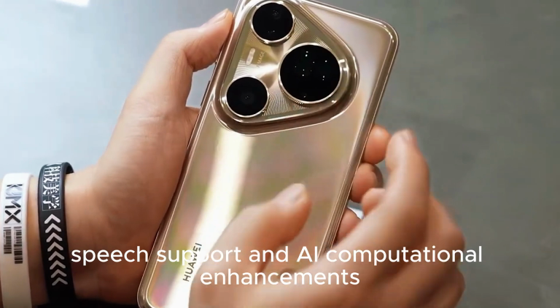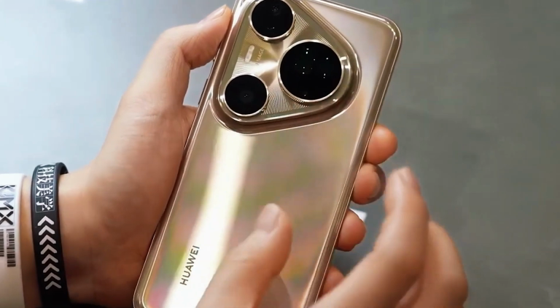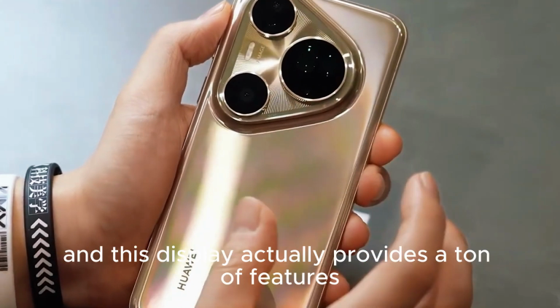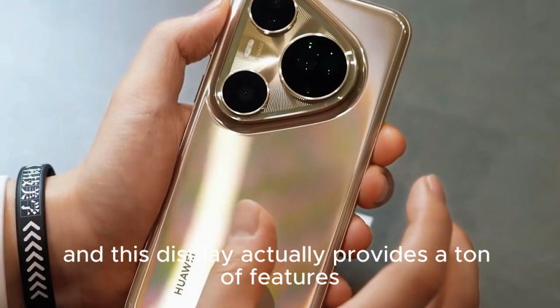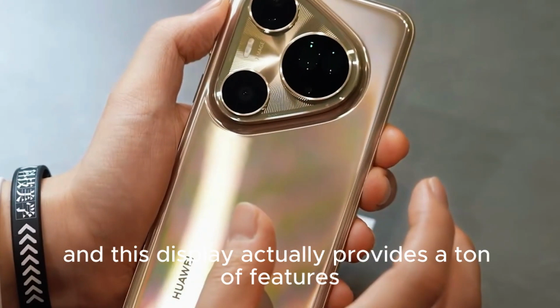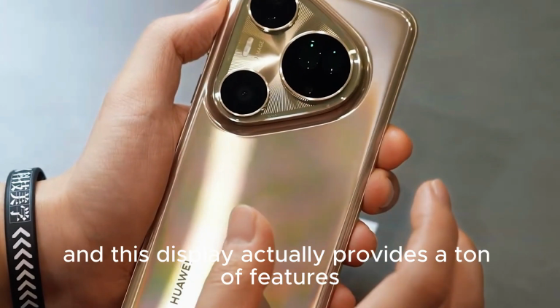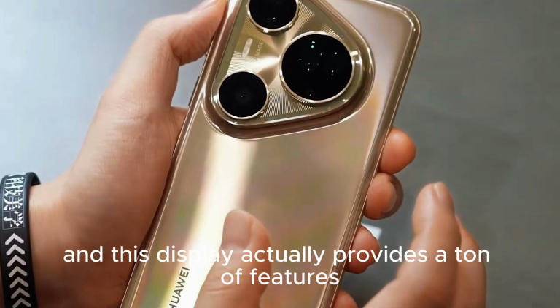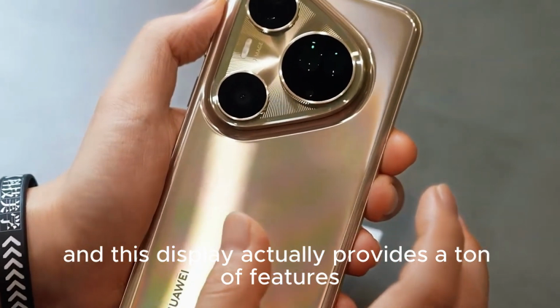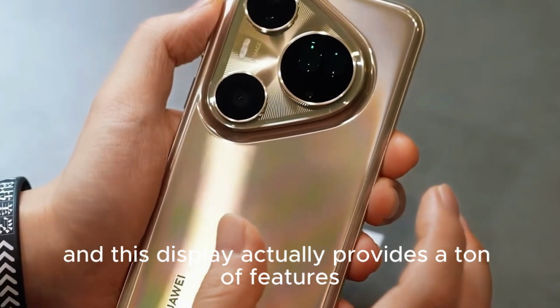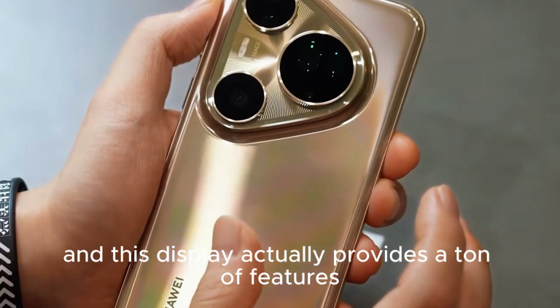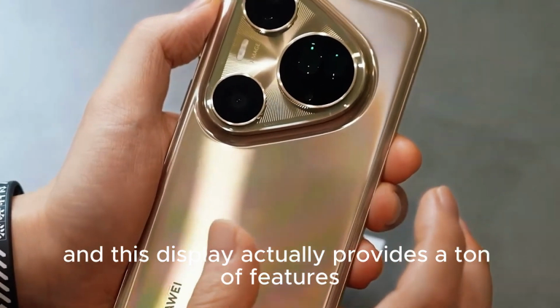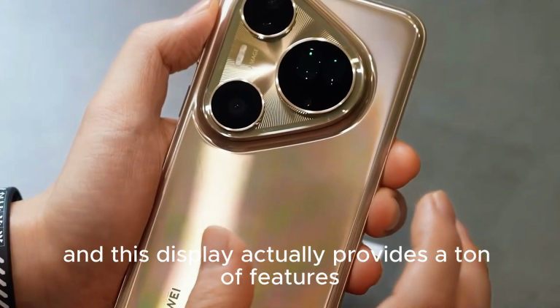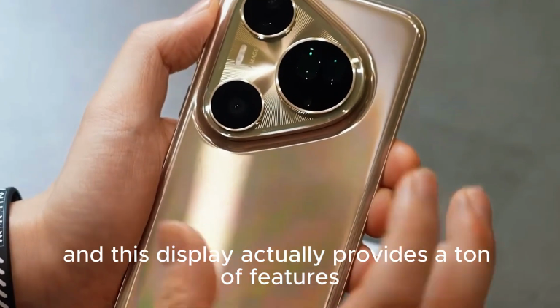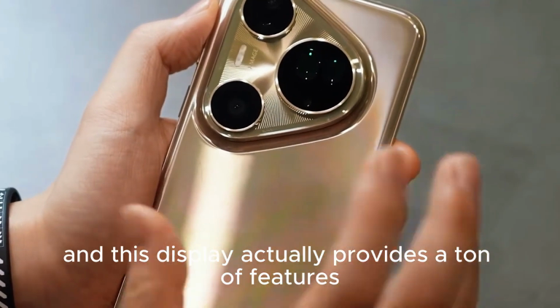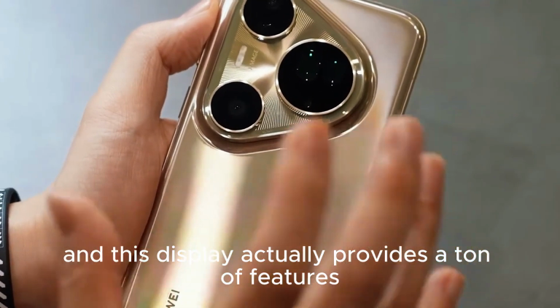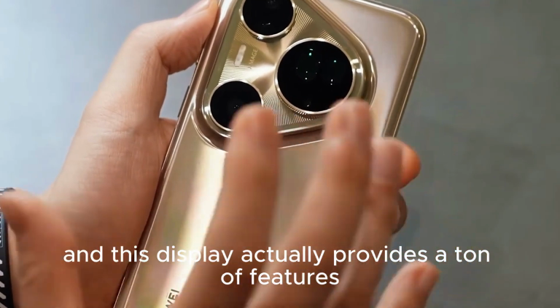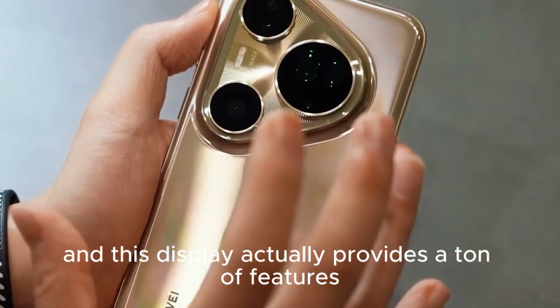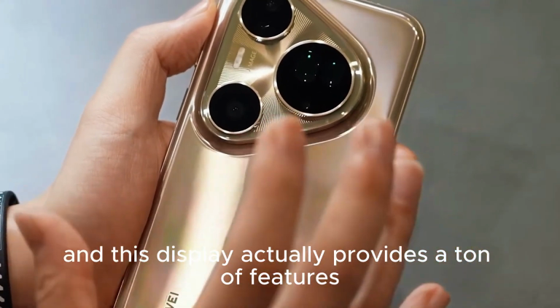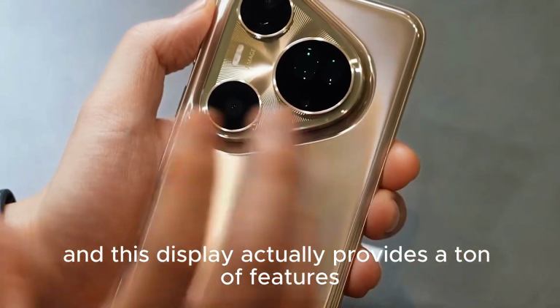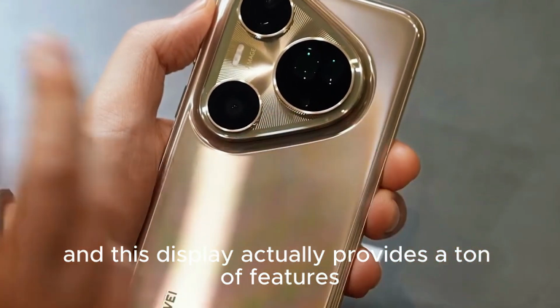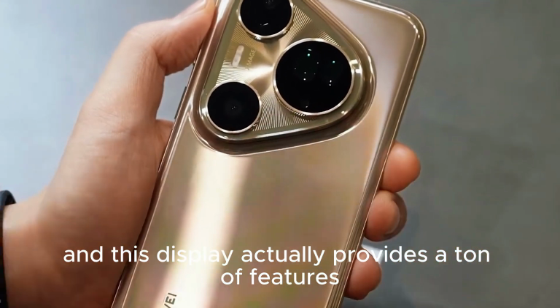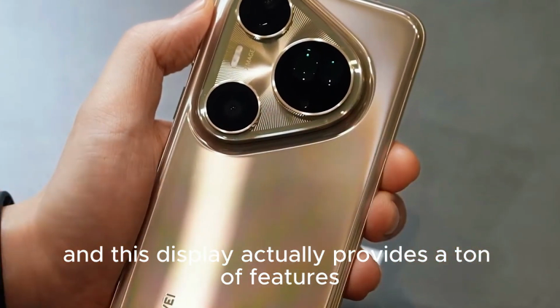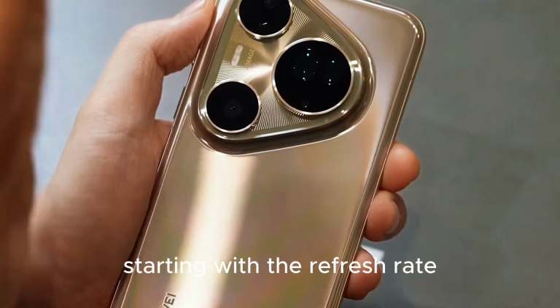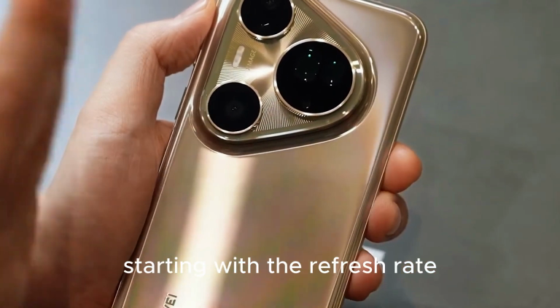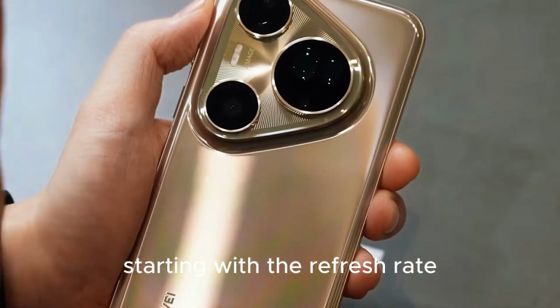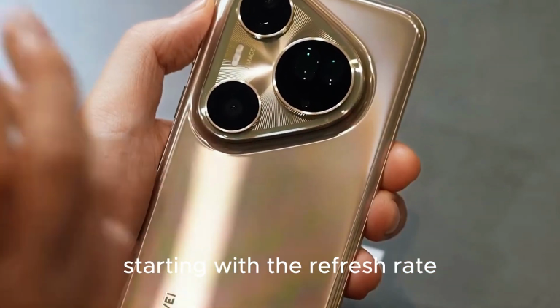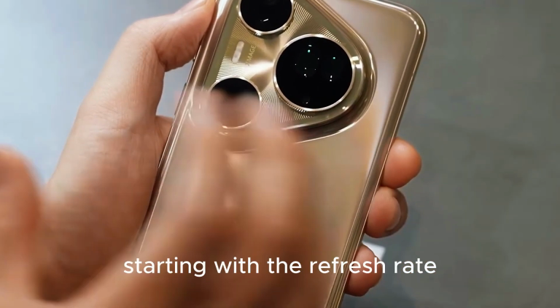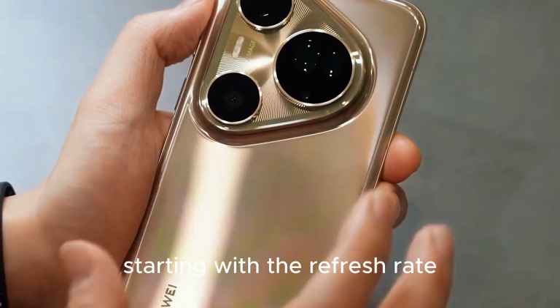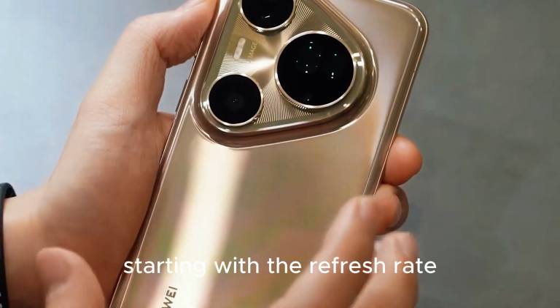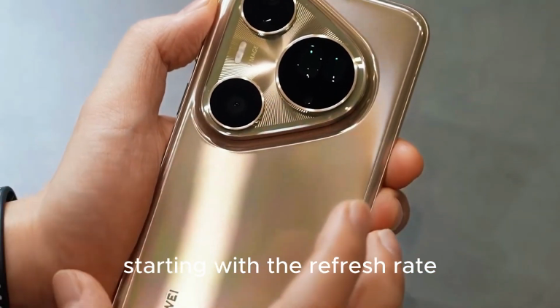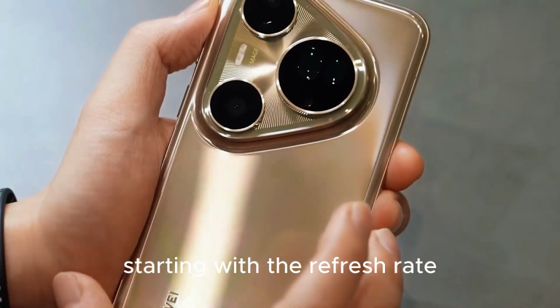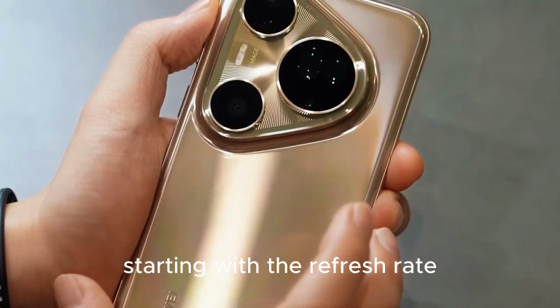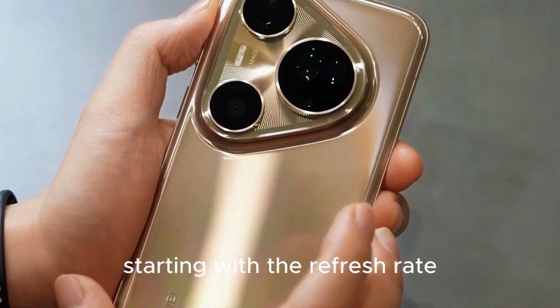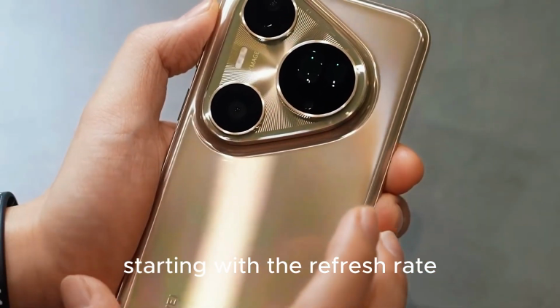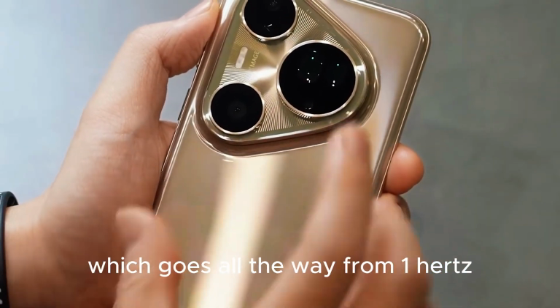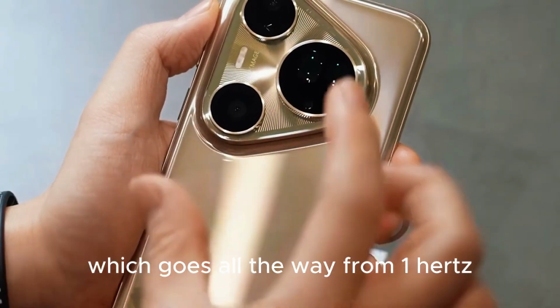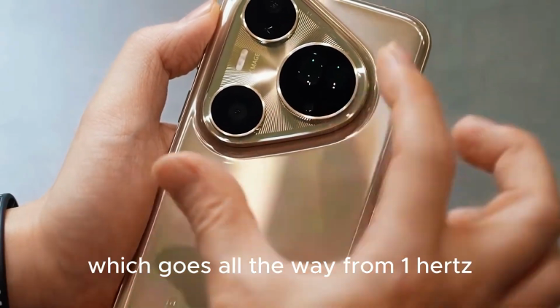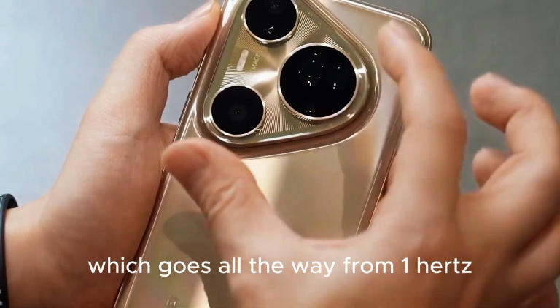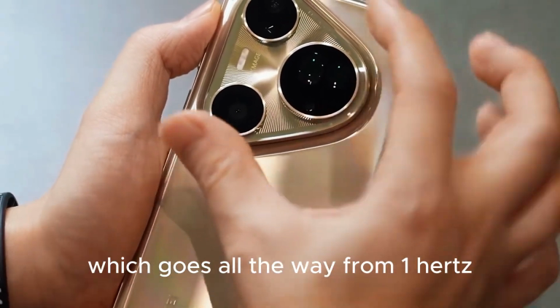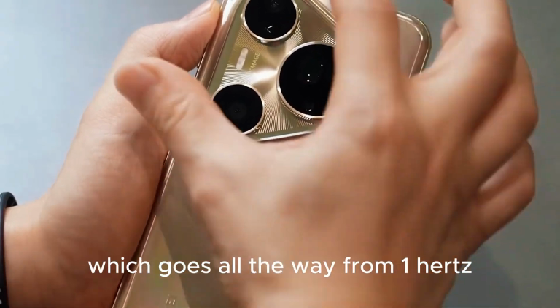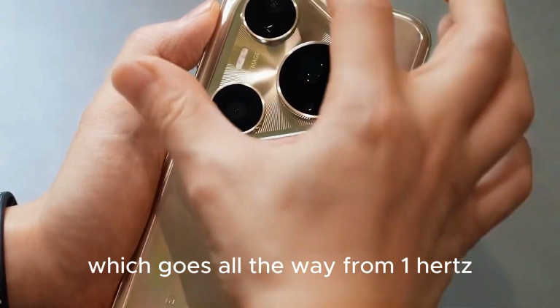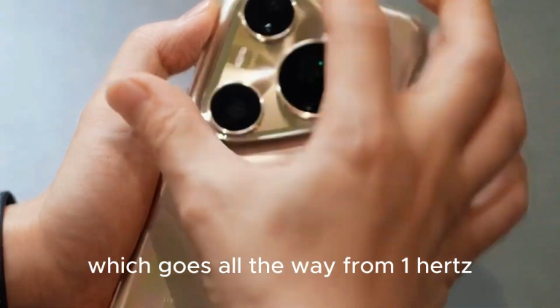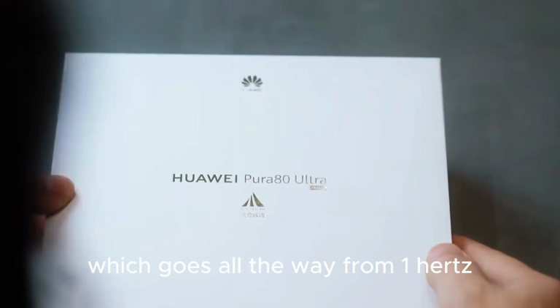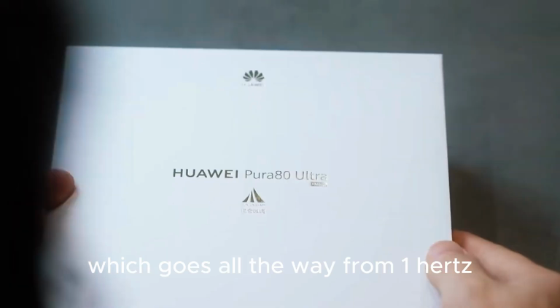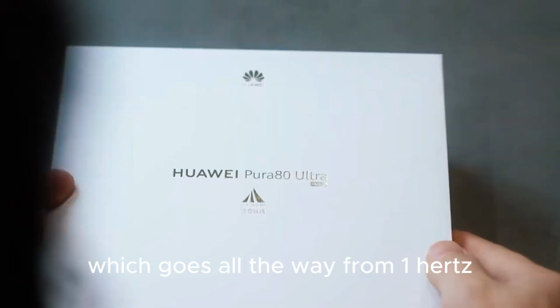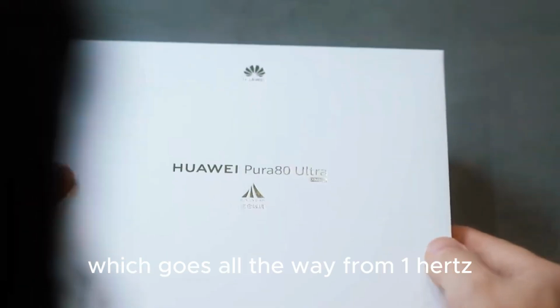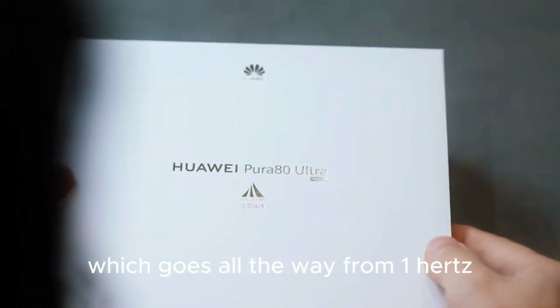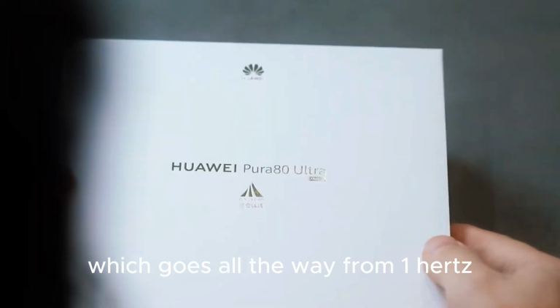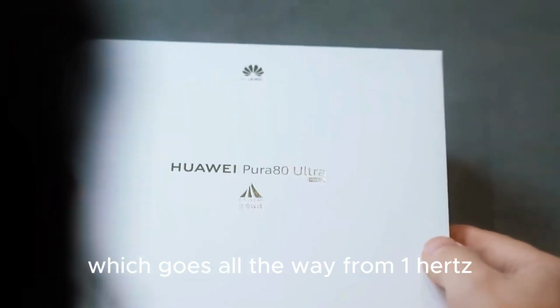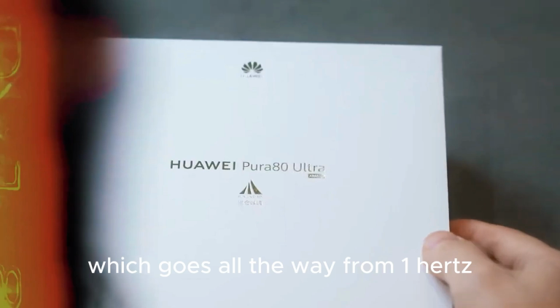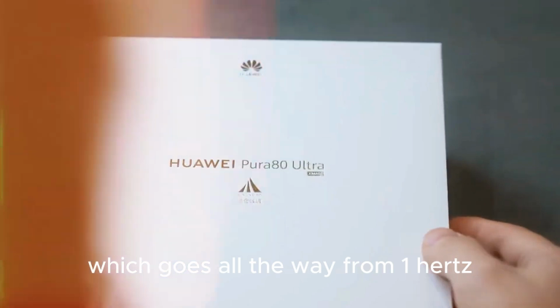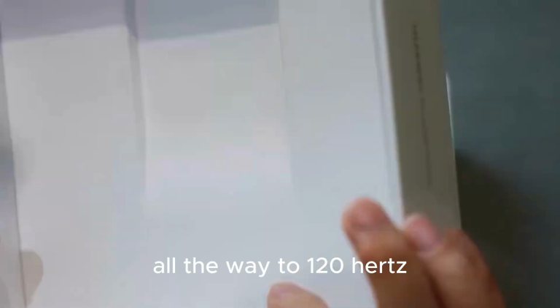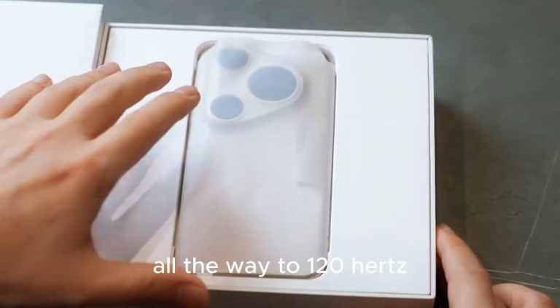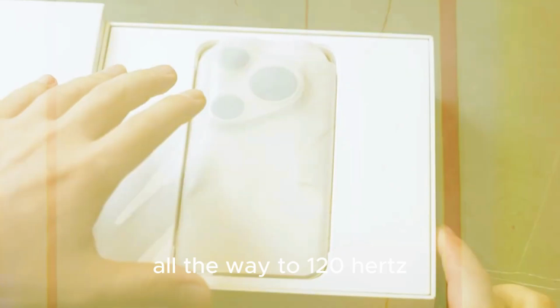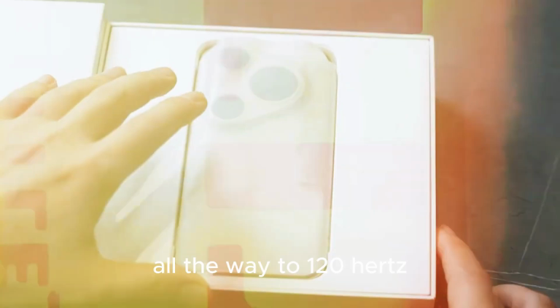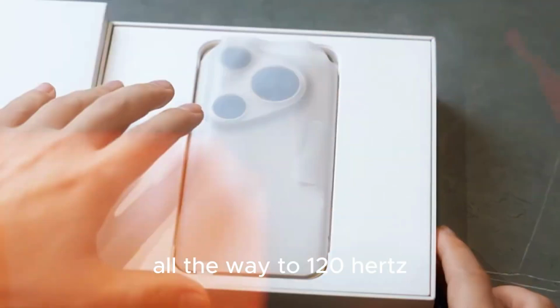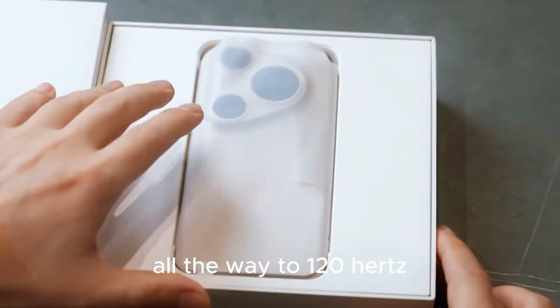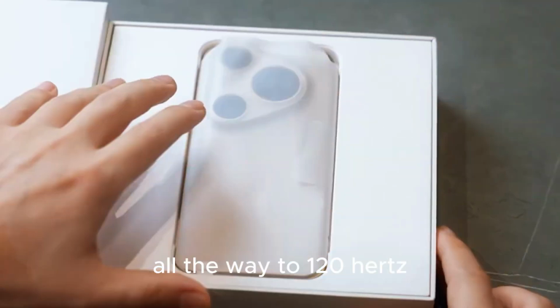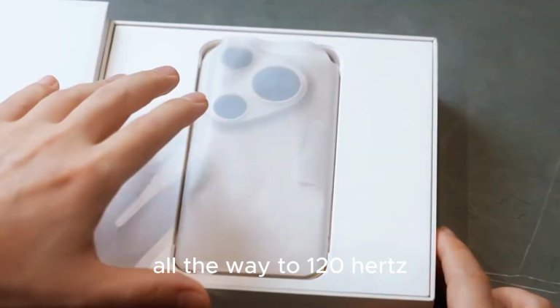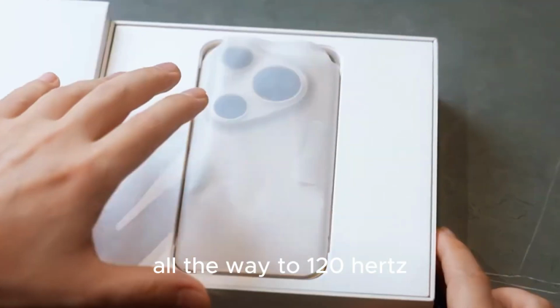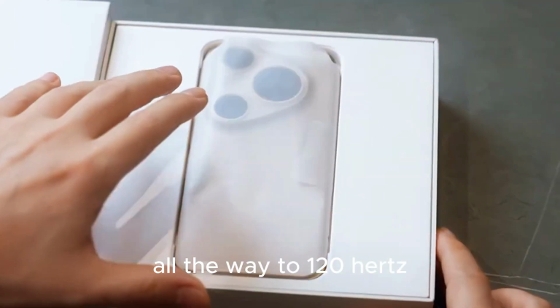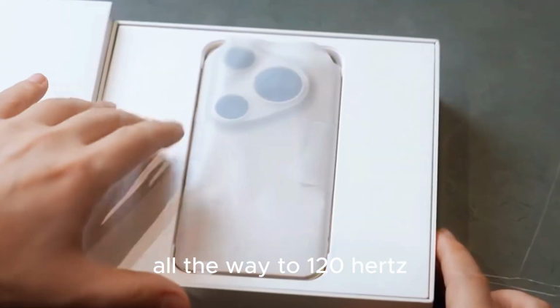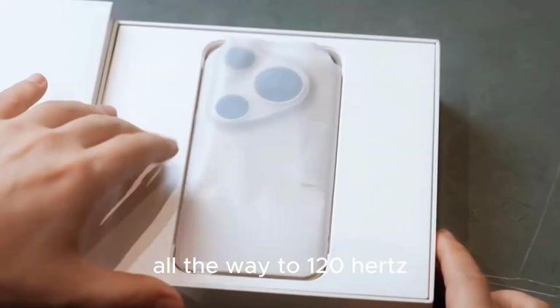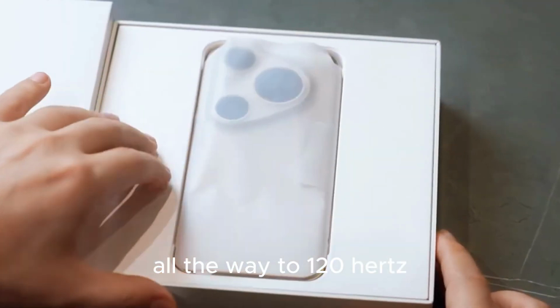This display actually provides a ton of features, starting with the refresh rate which goes all the way from 1Hz up to 120Hz.